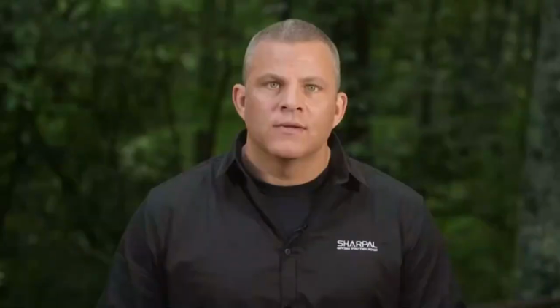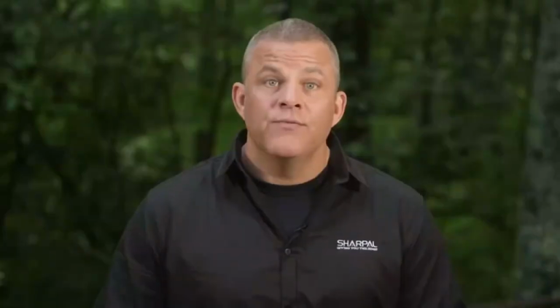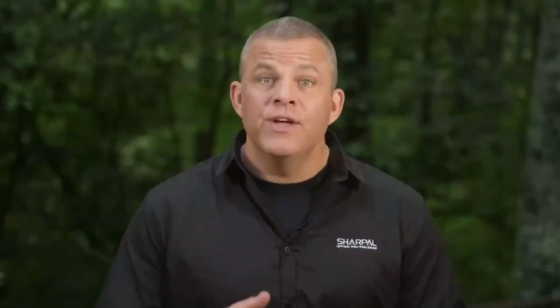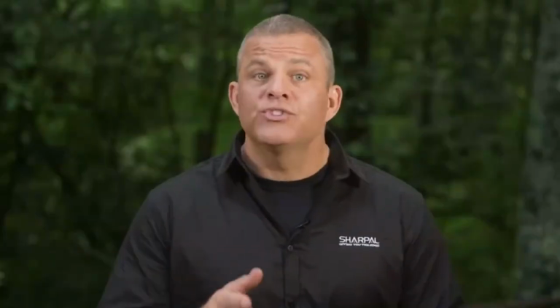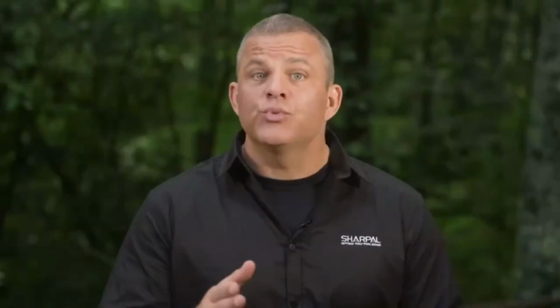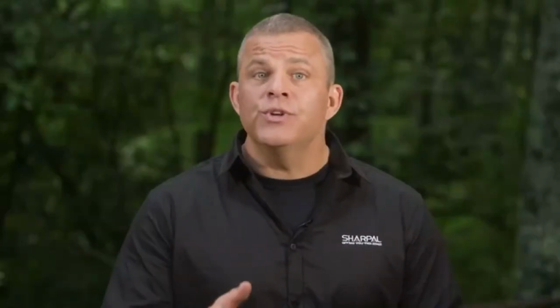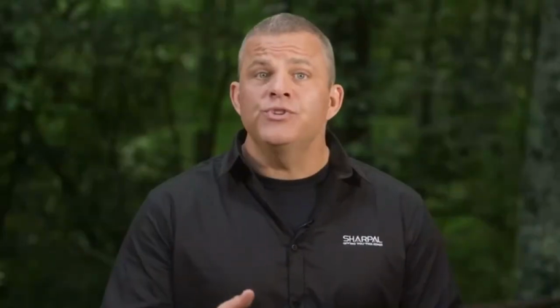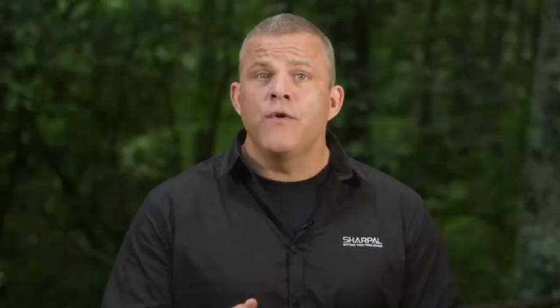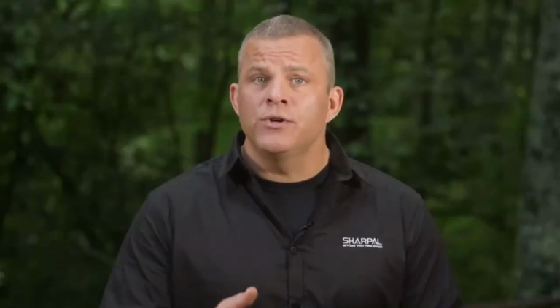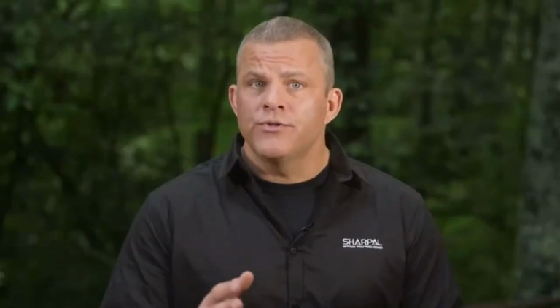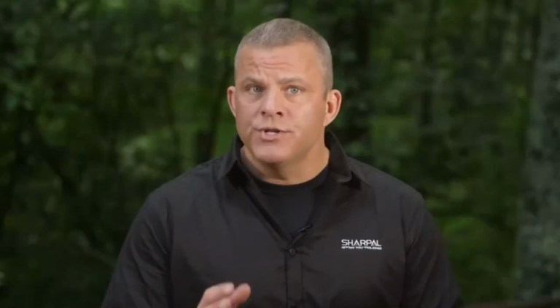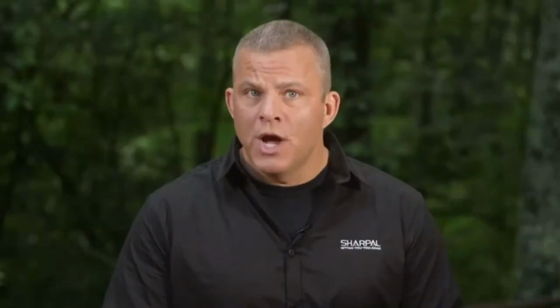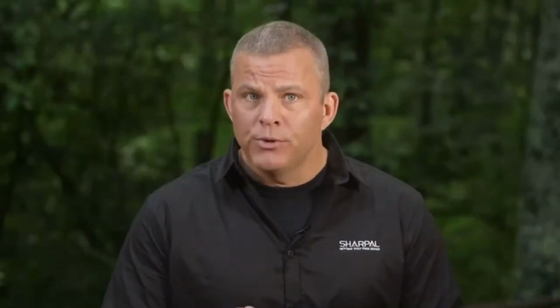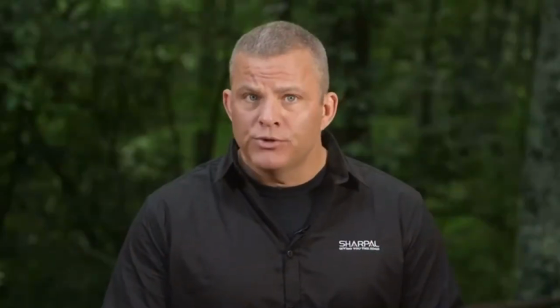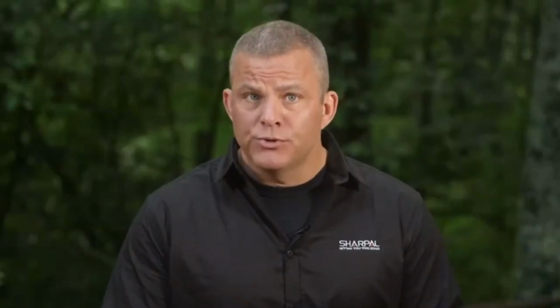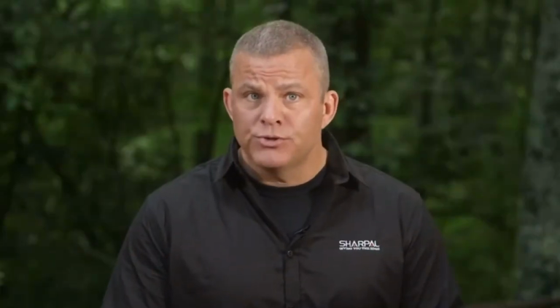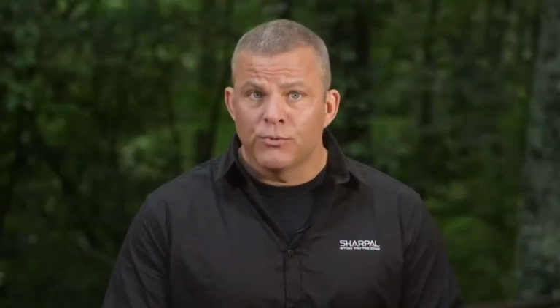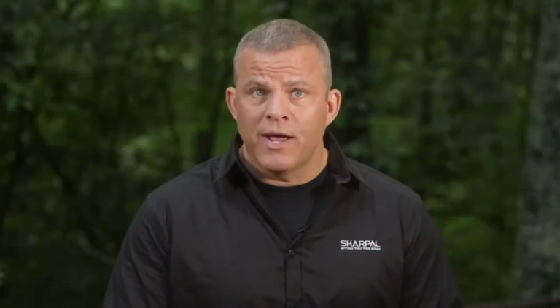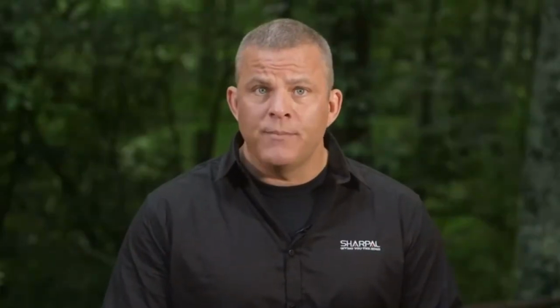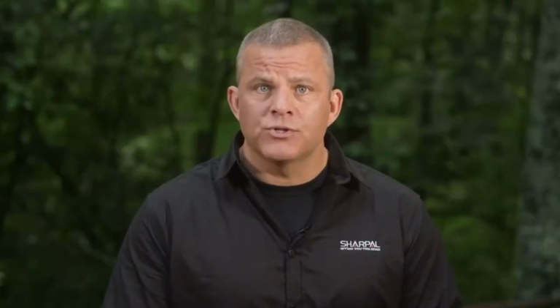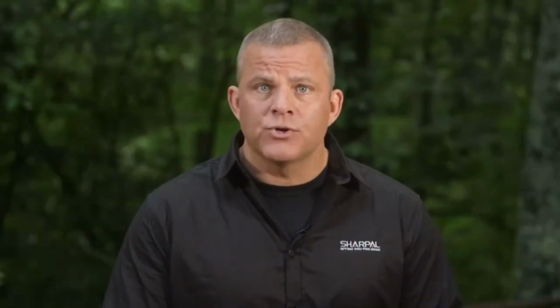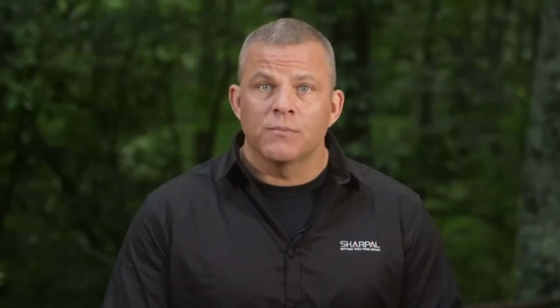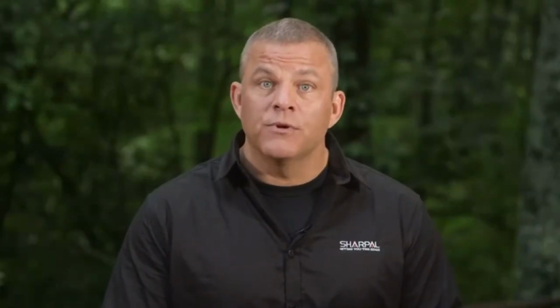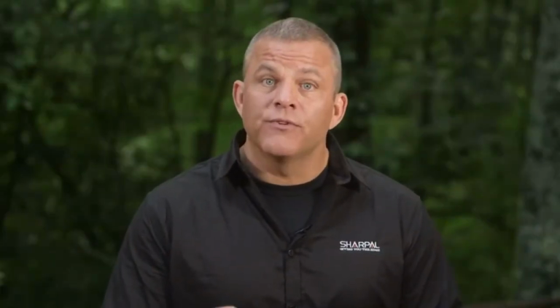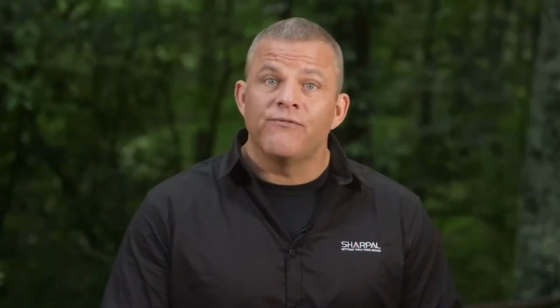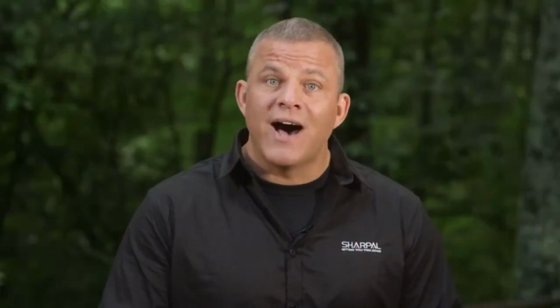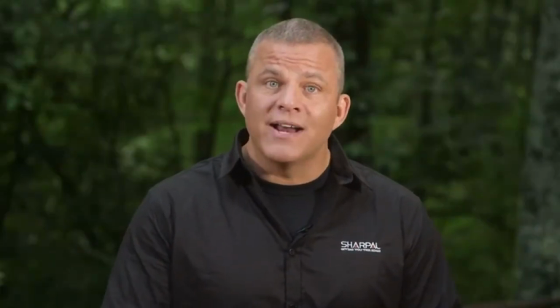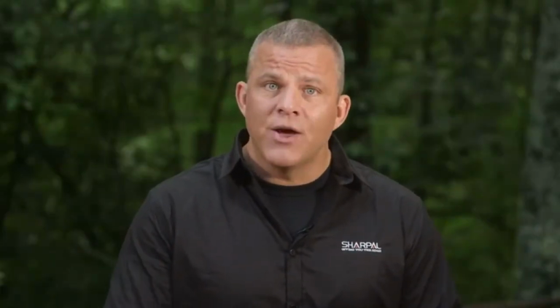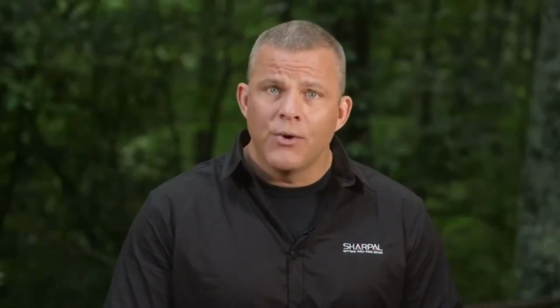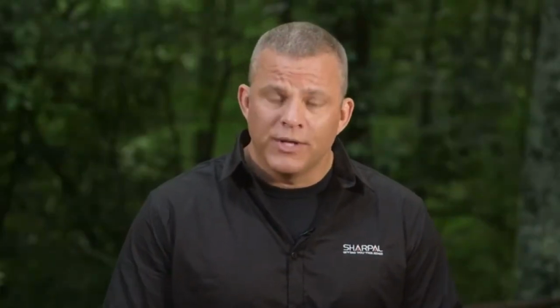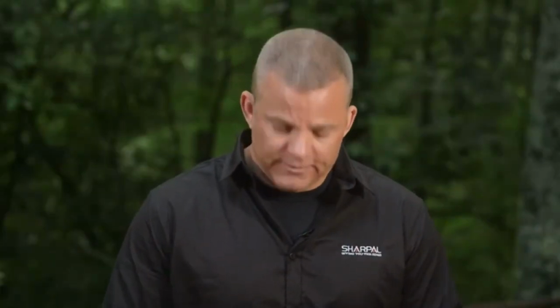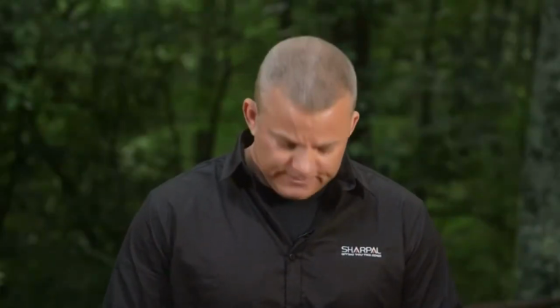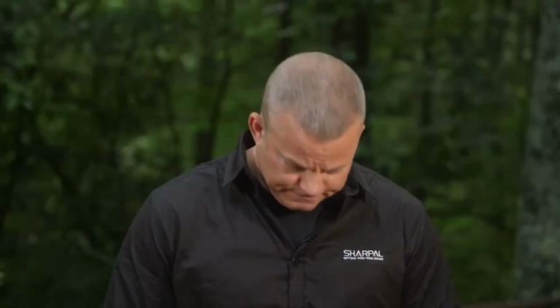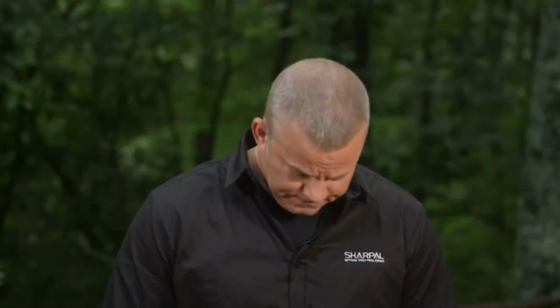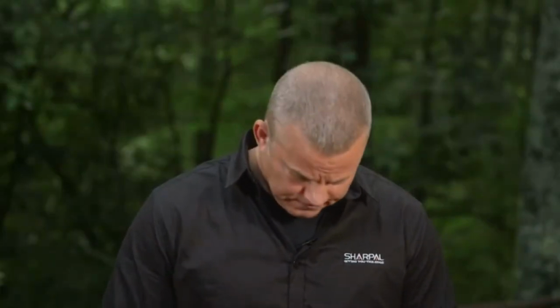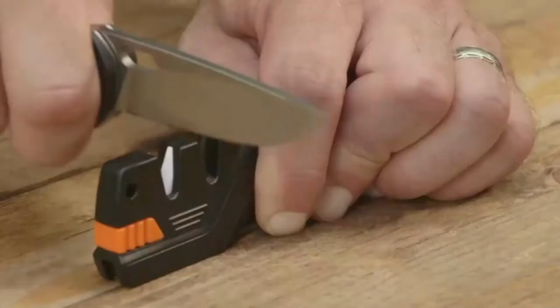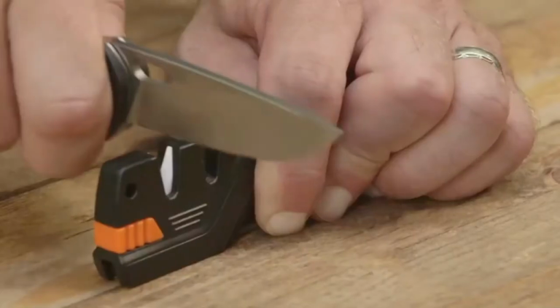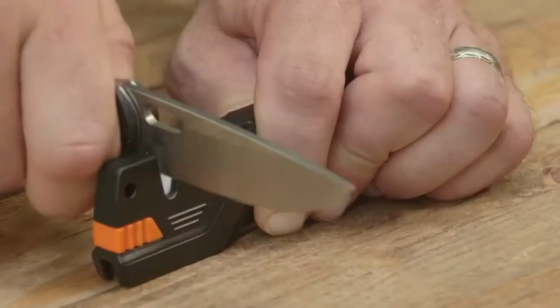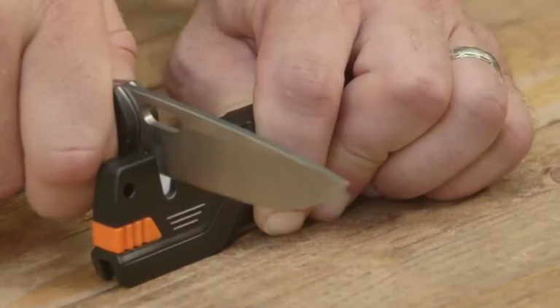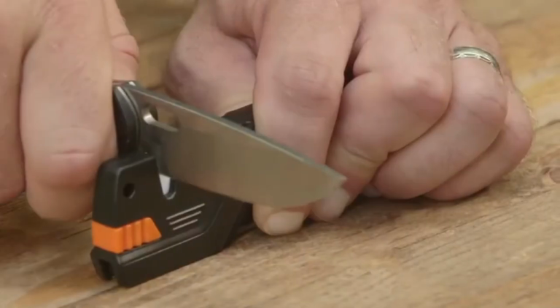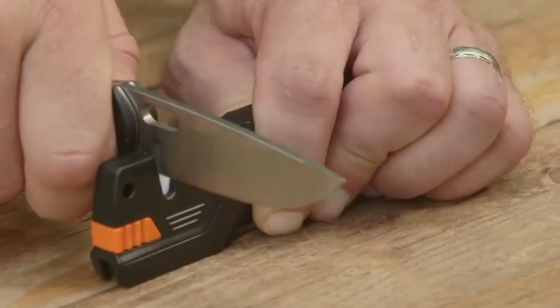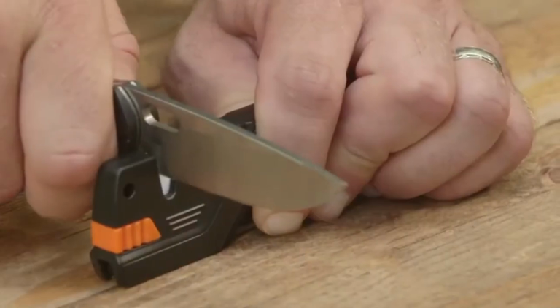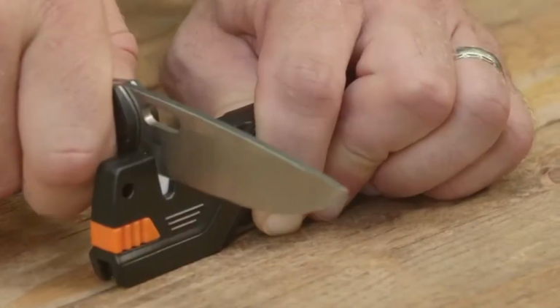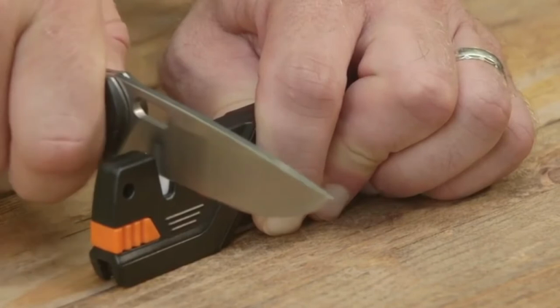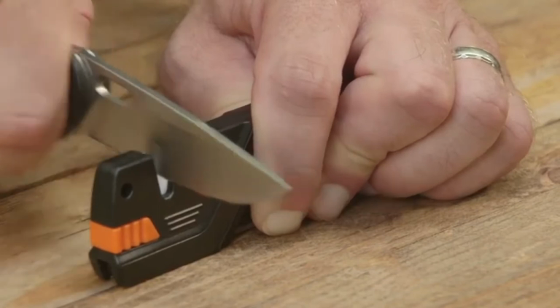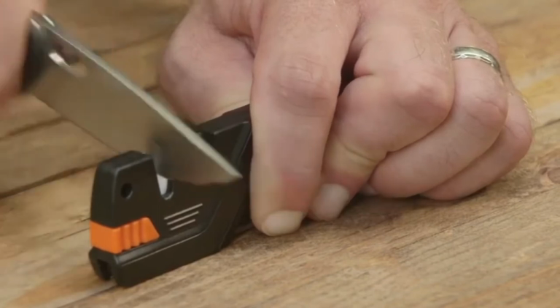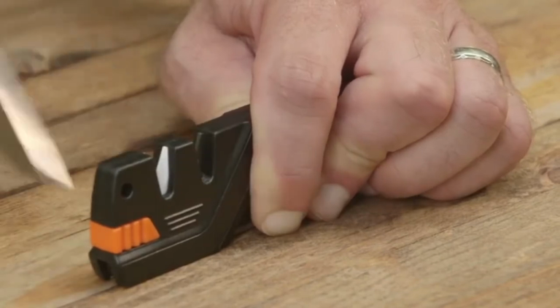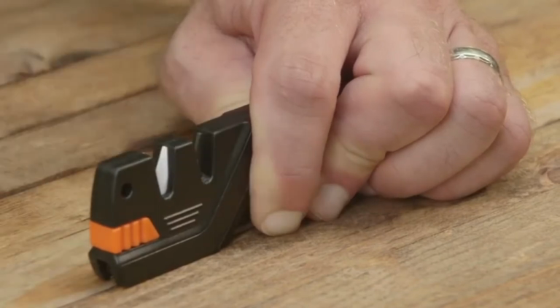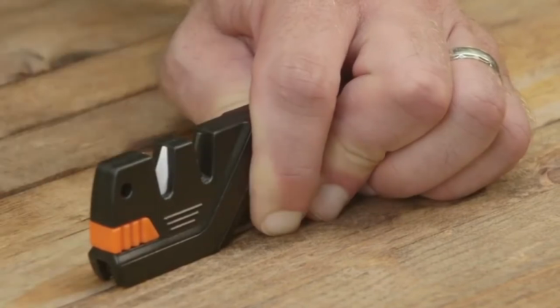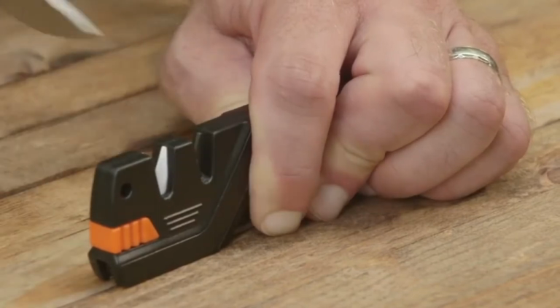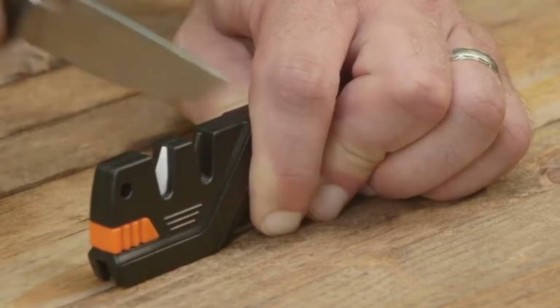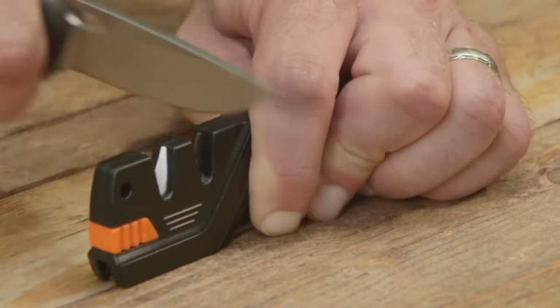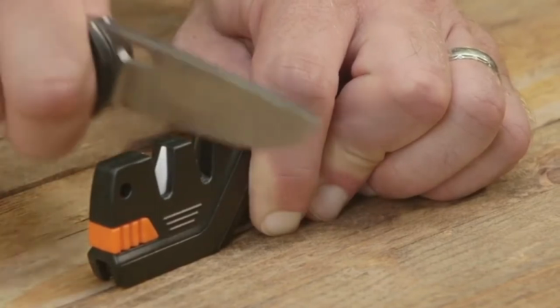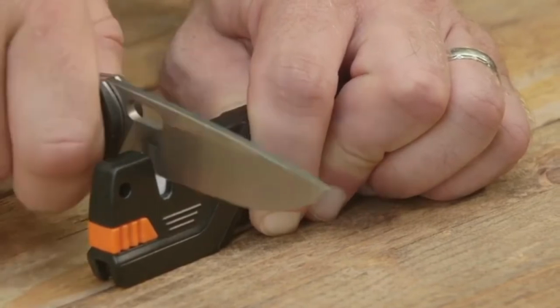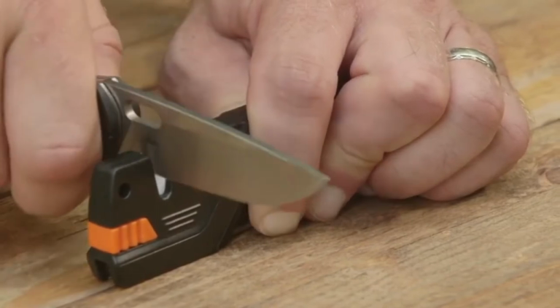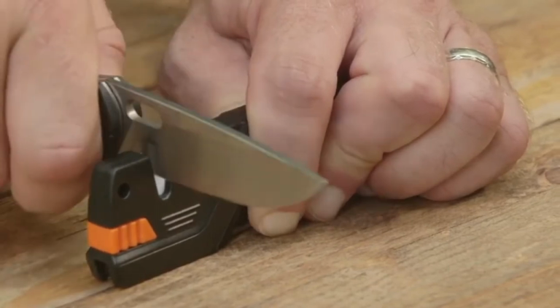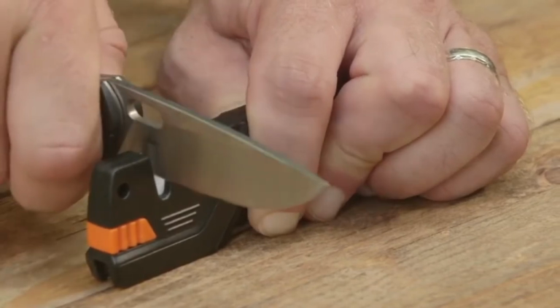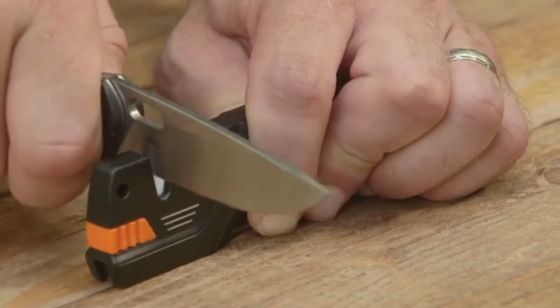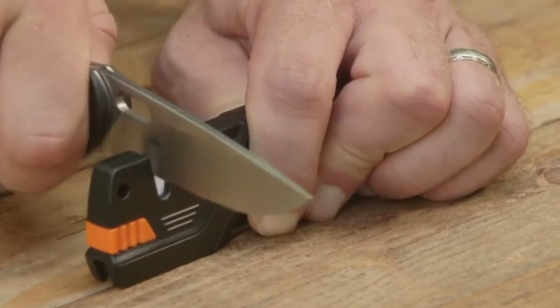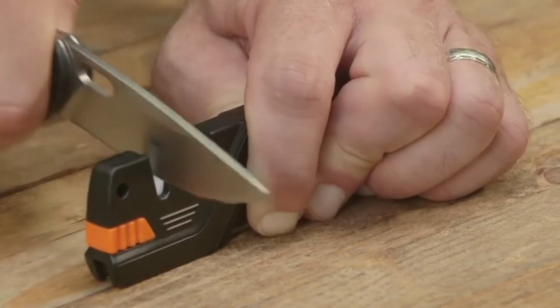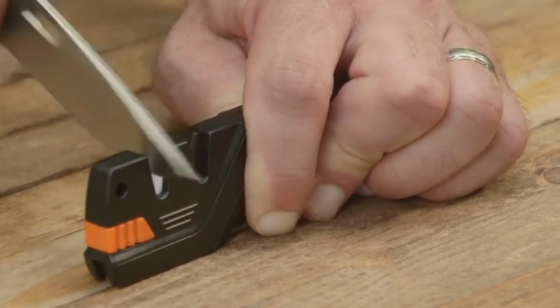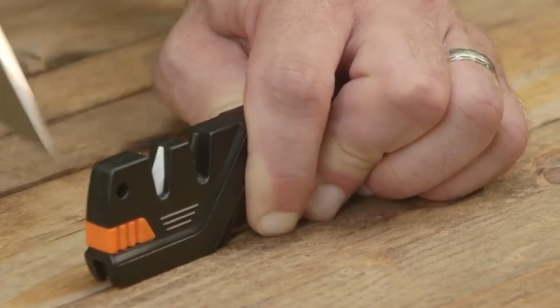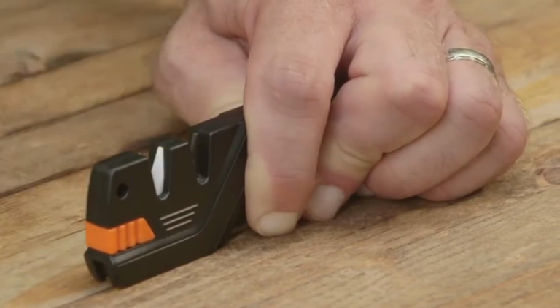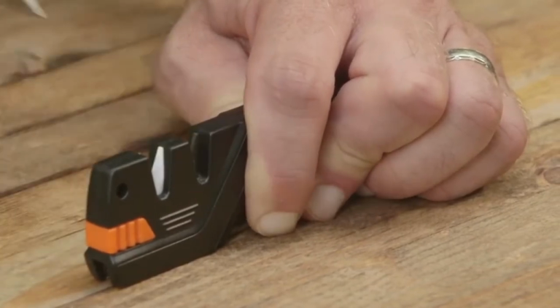Then switch over to the number two ceramic sharpener for fine honing. This will polish the blade to a finished edge in several strokes.